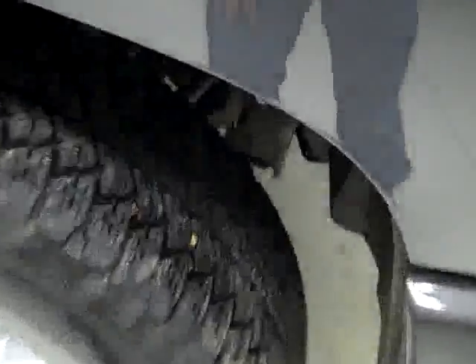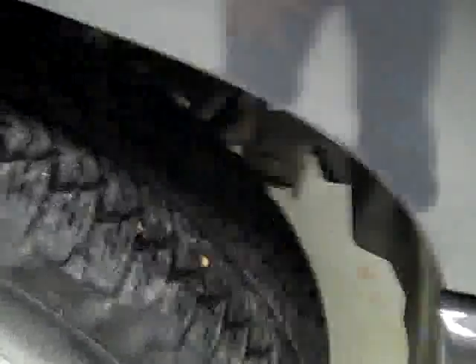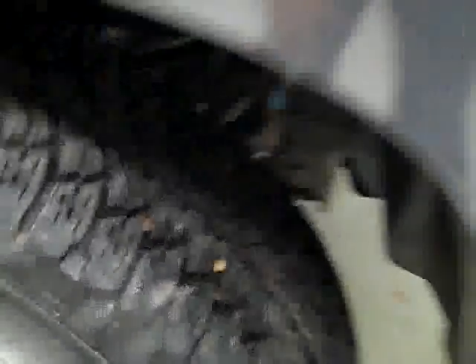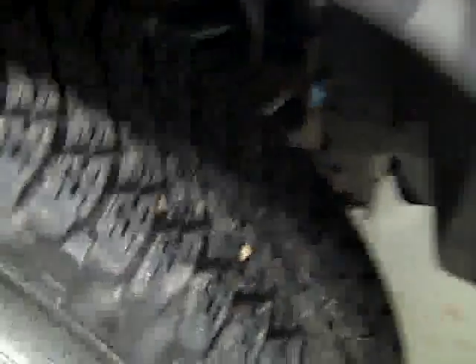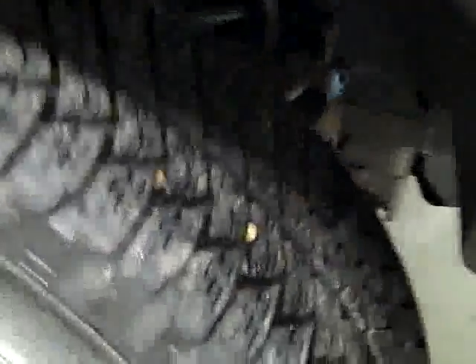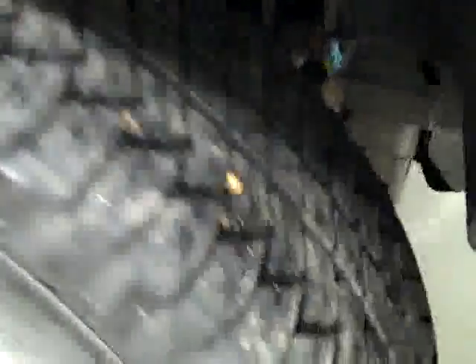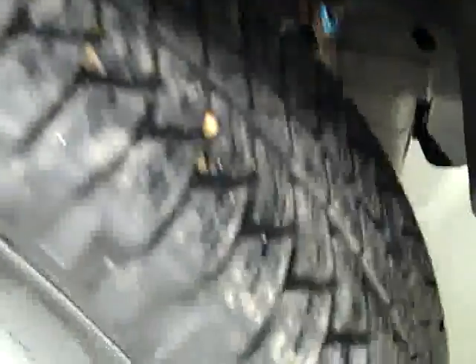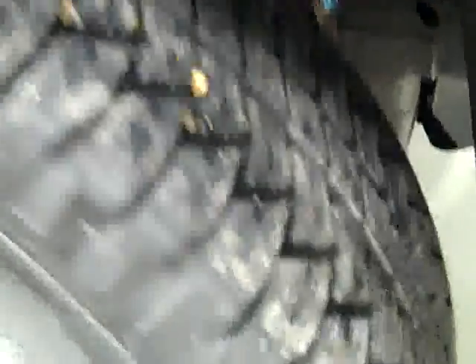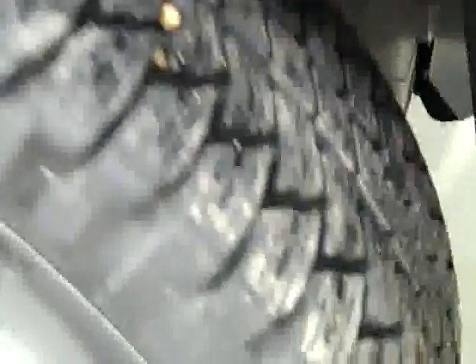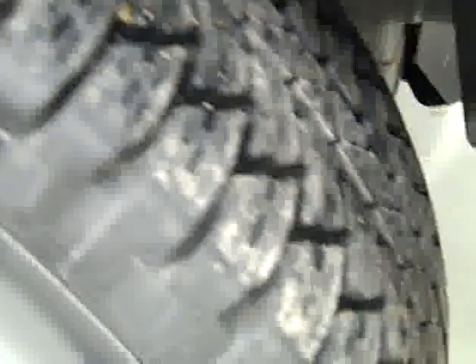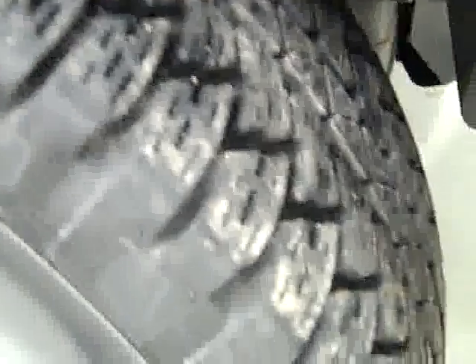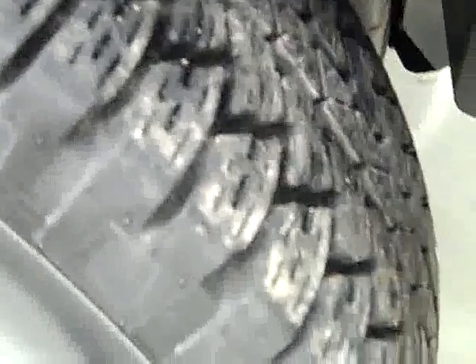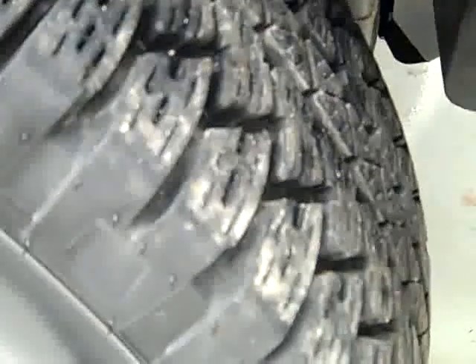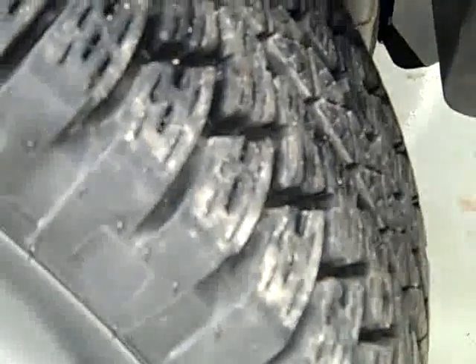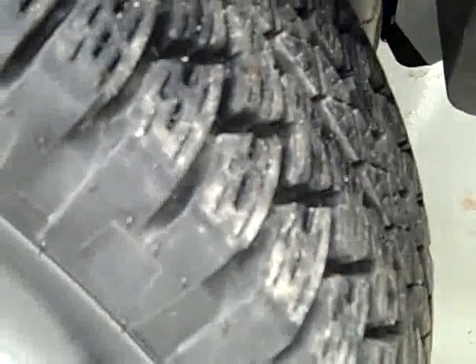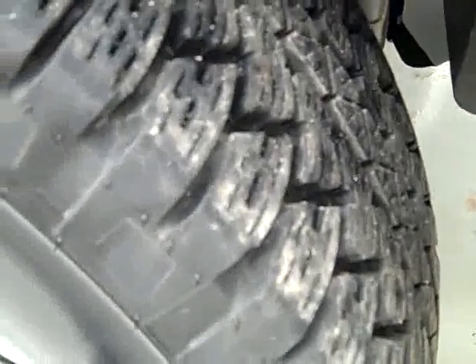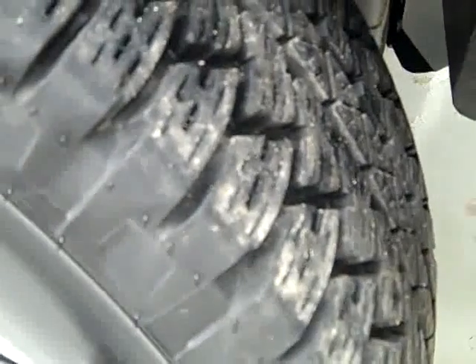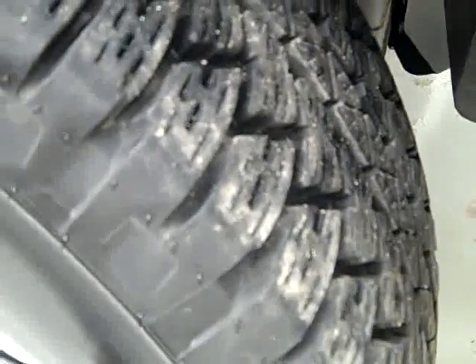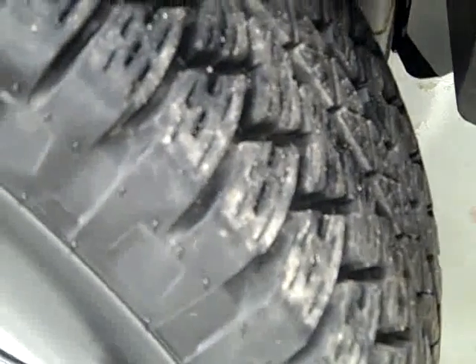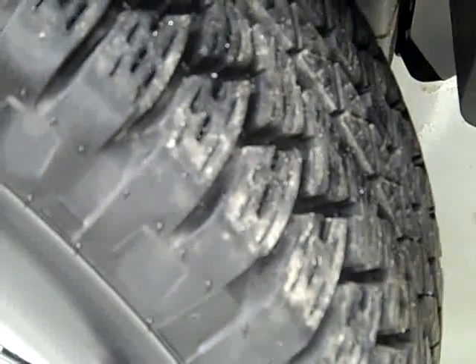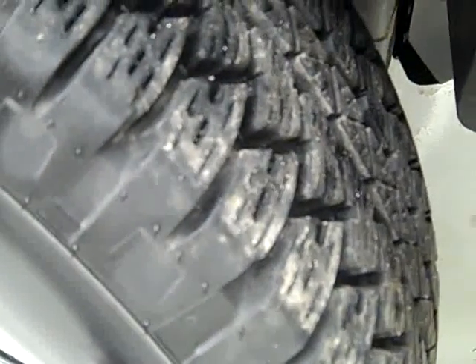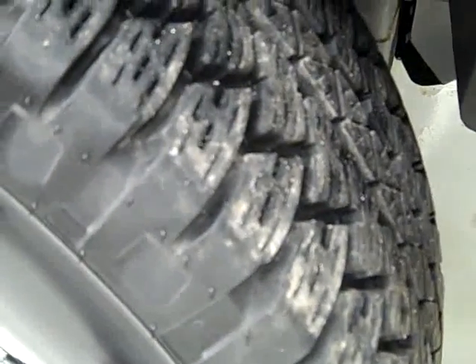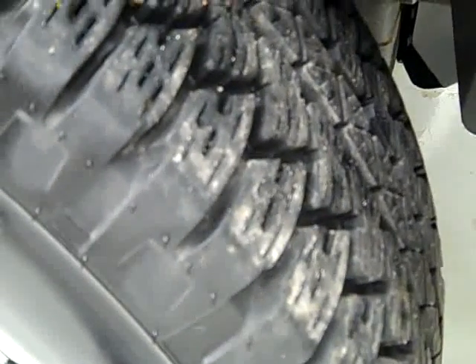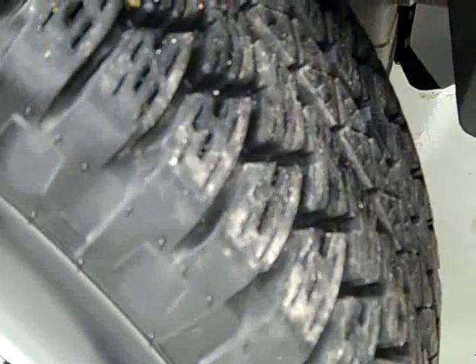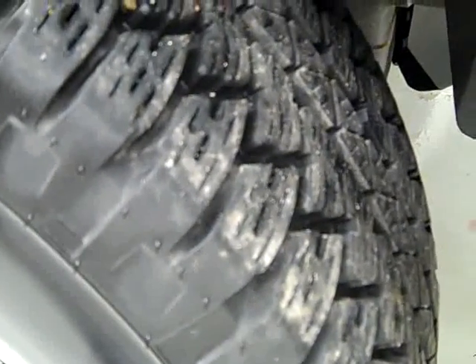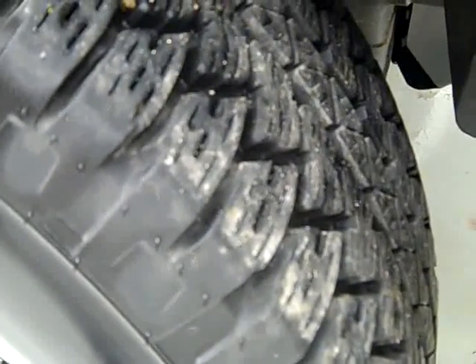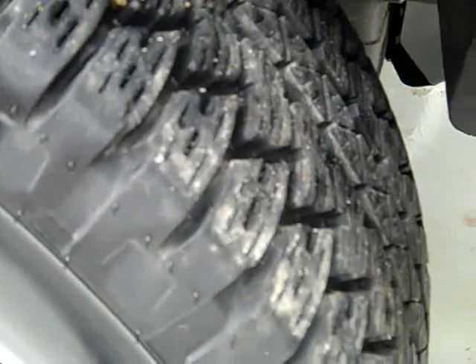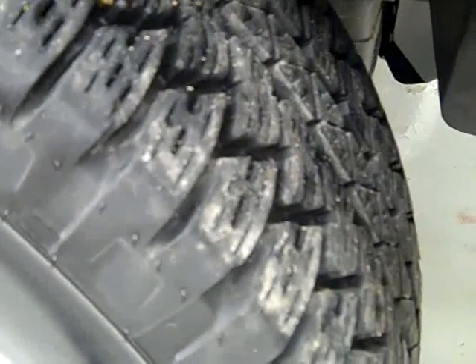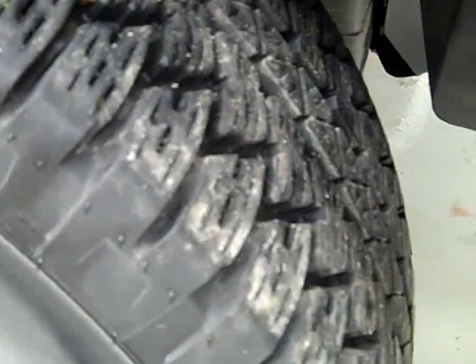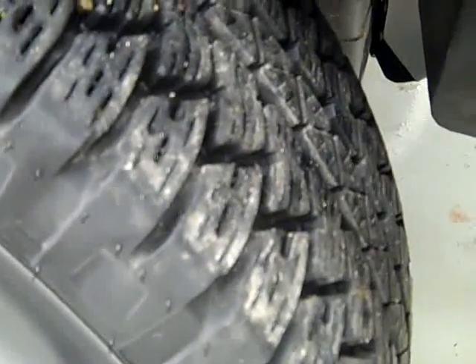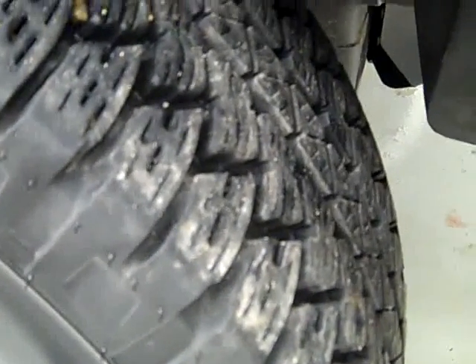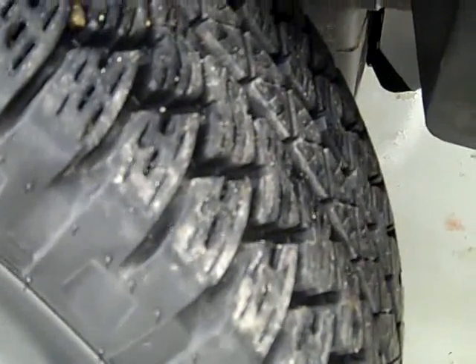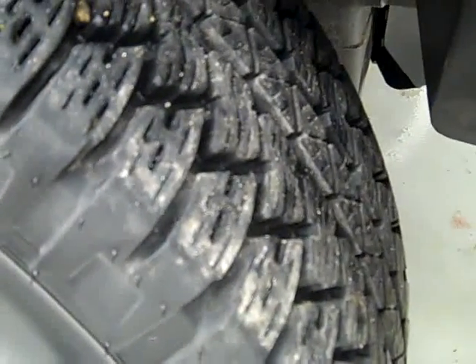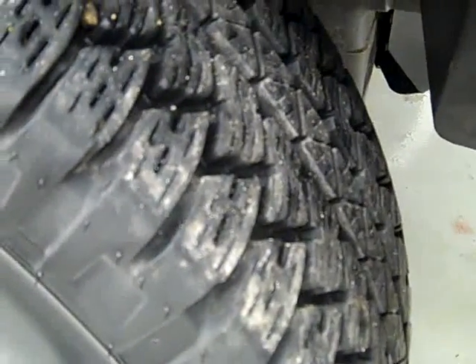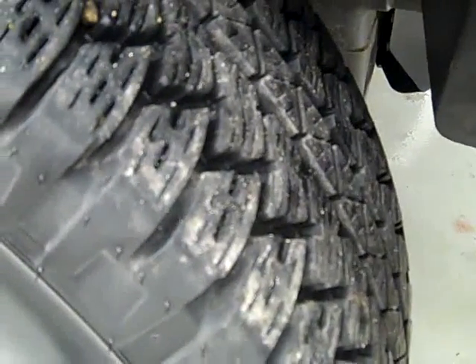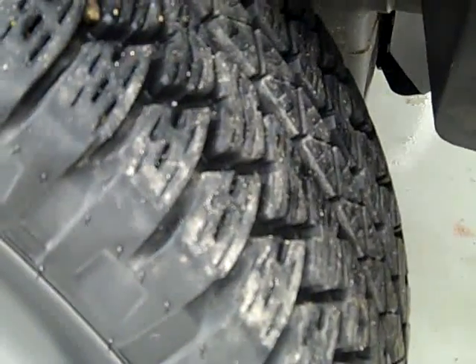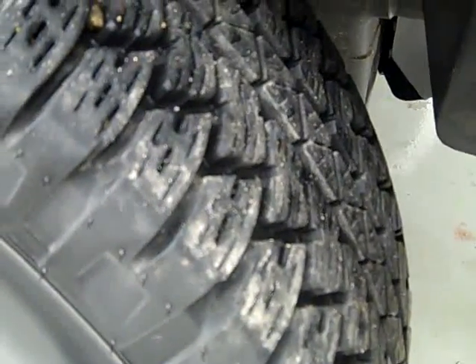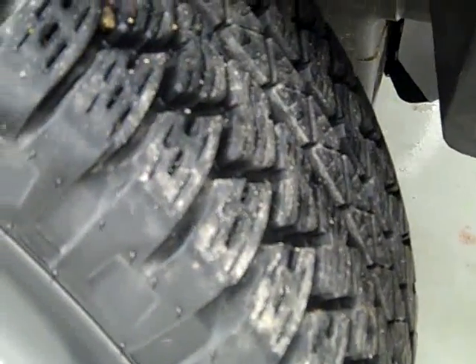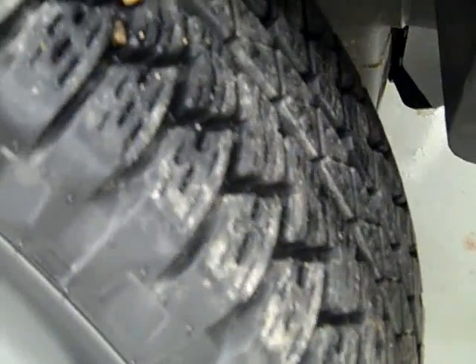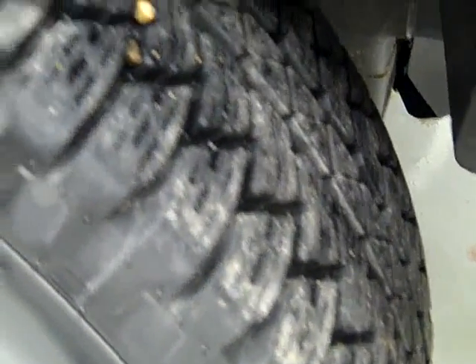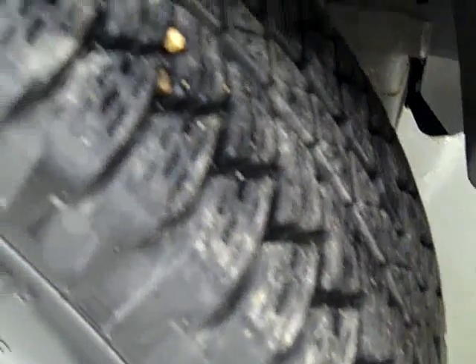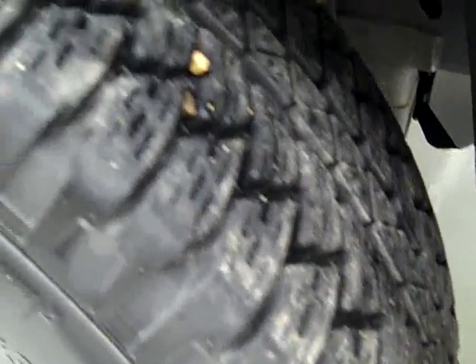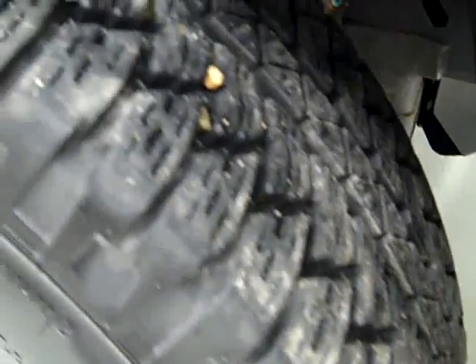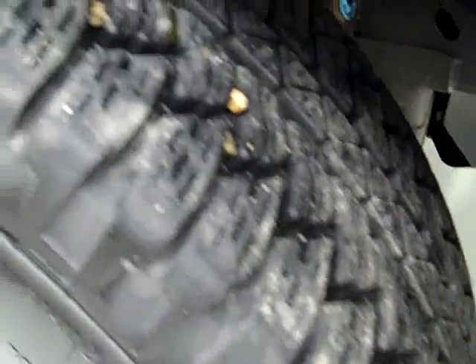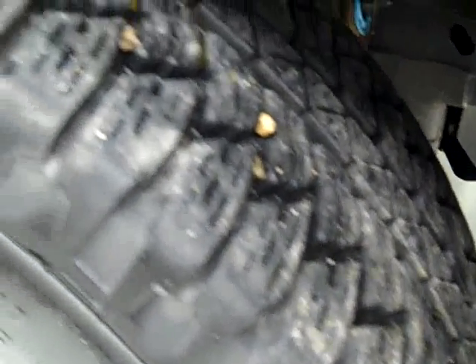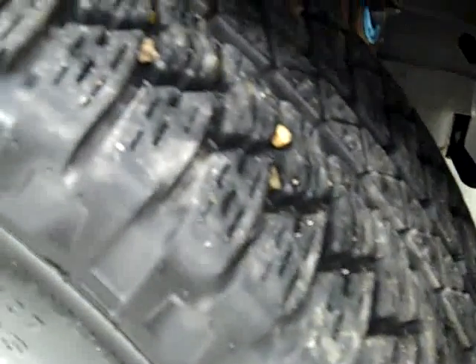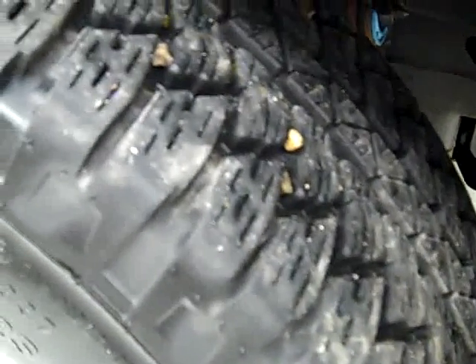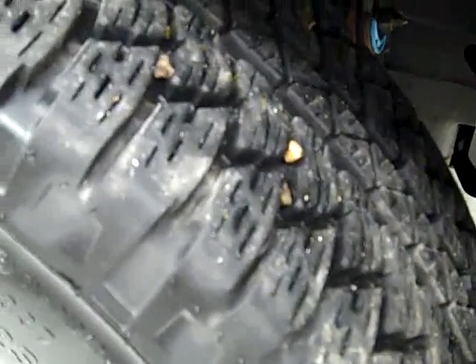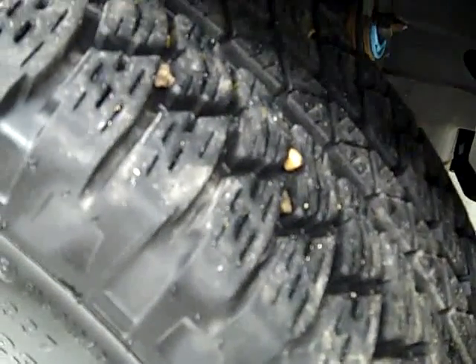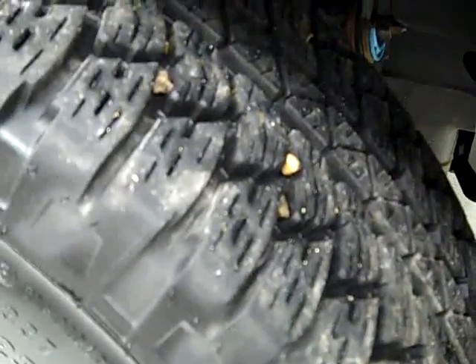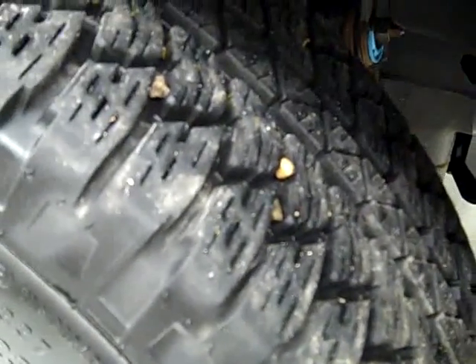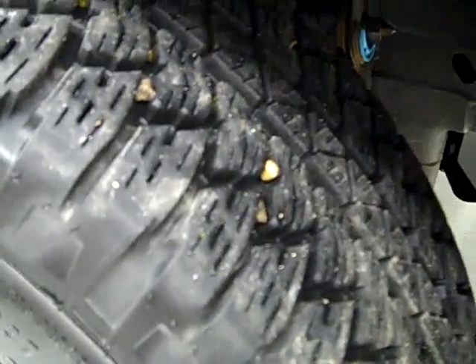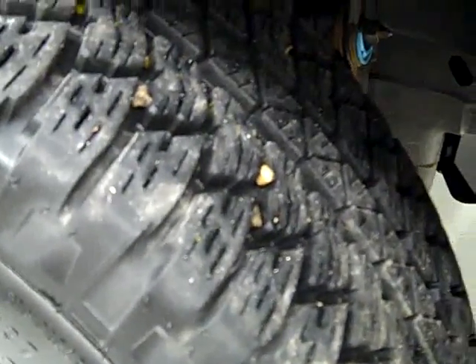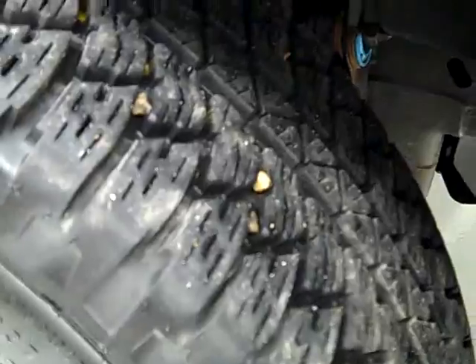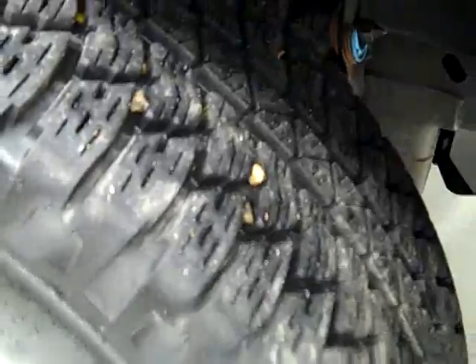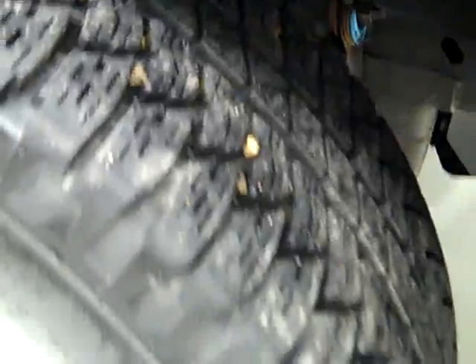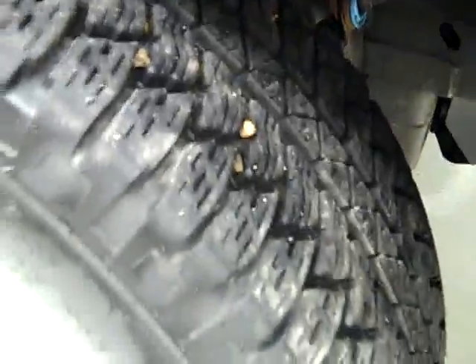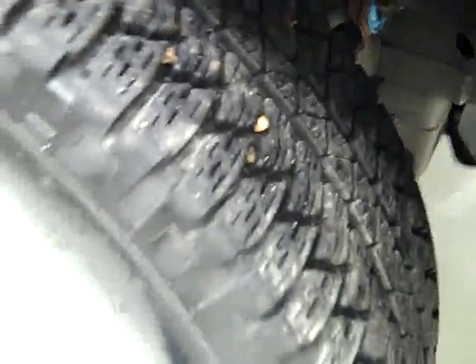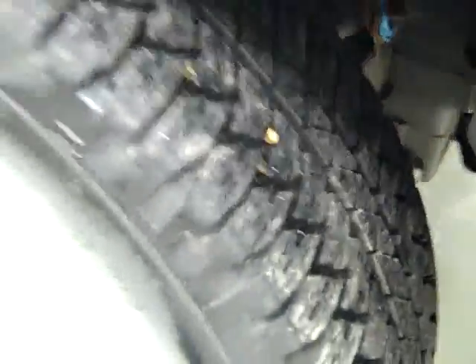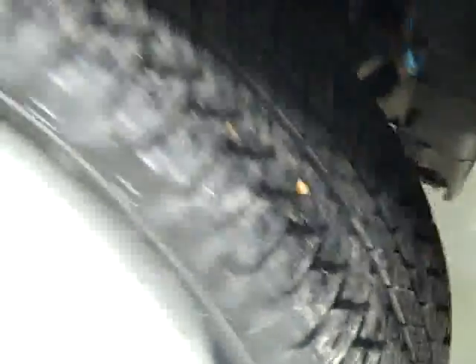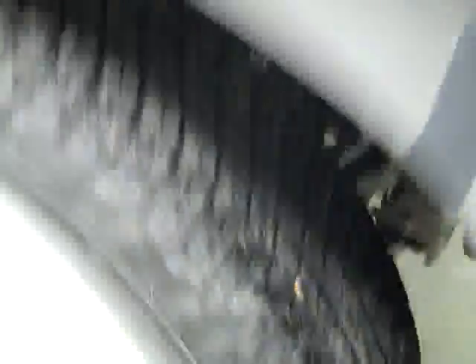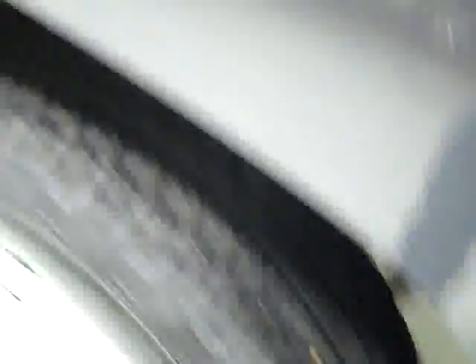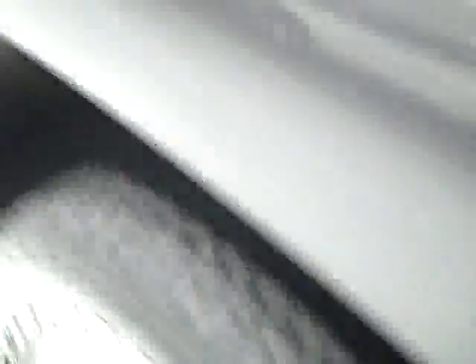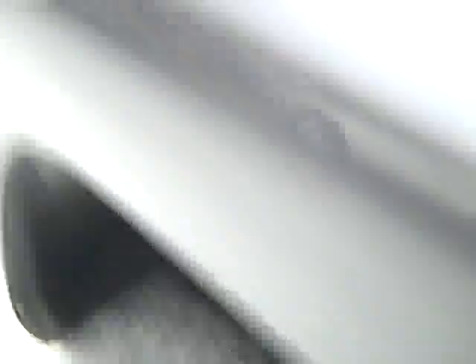These Bridgestone Dueler AT tires are close to new — only 7,000 miles after all. I'm going to say 85% or more tread.